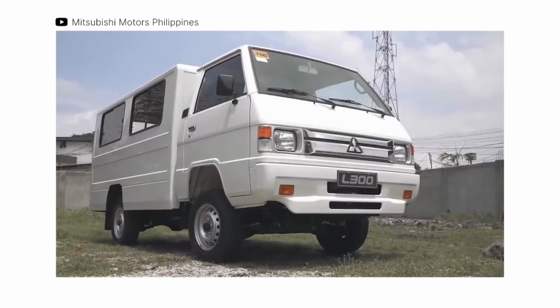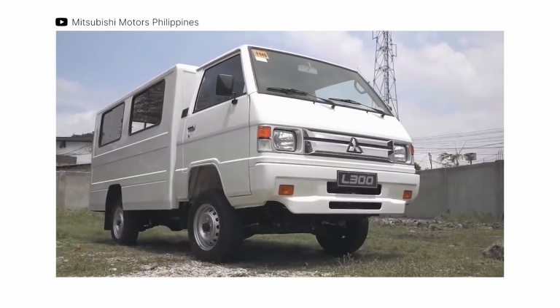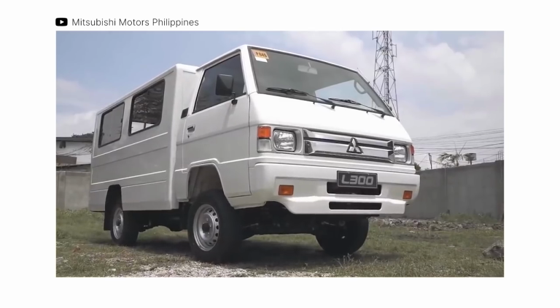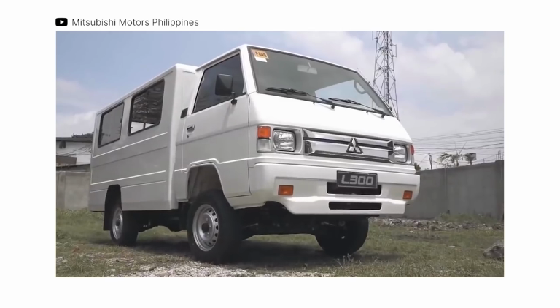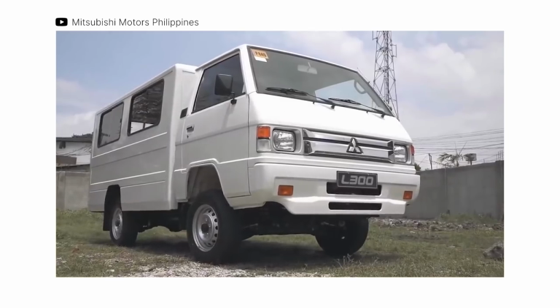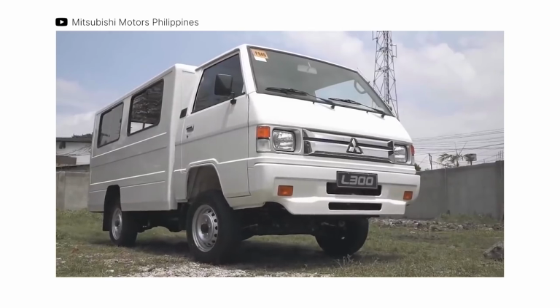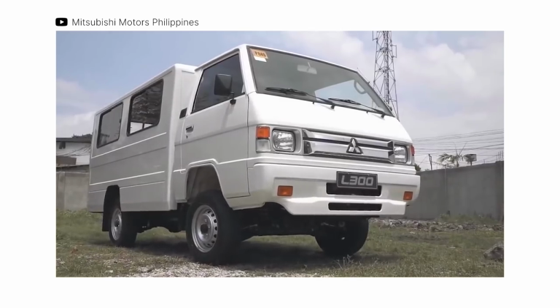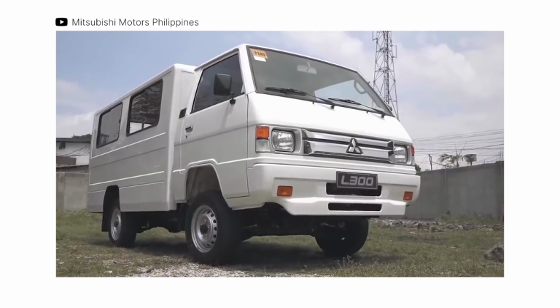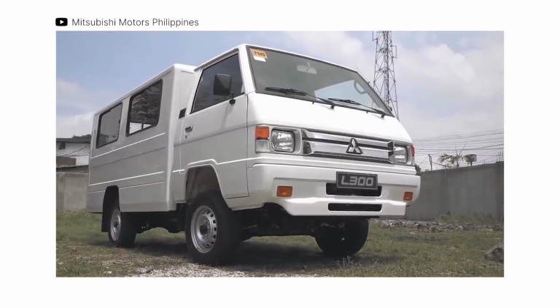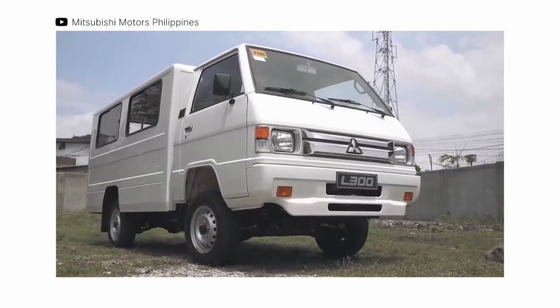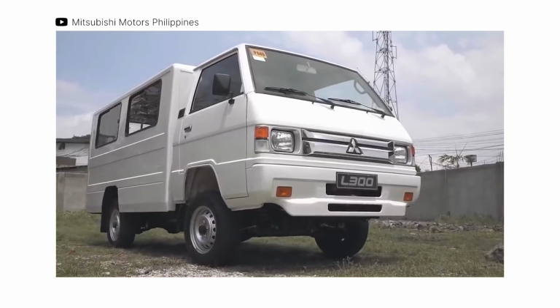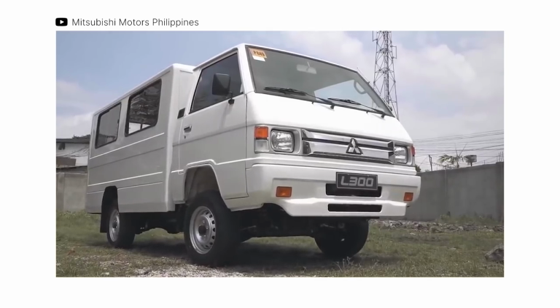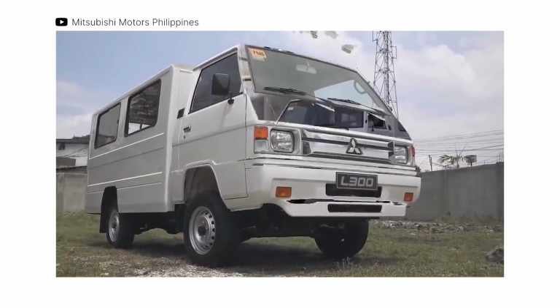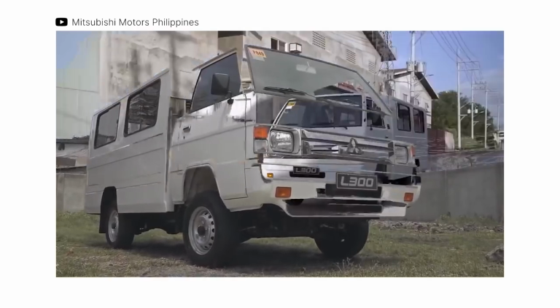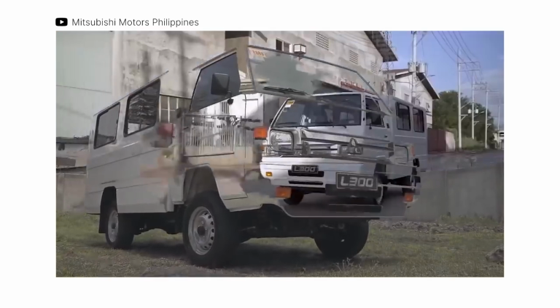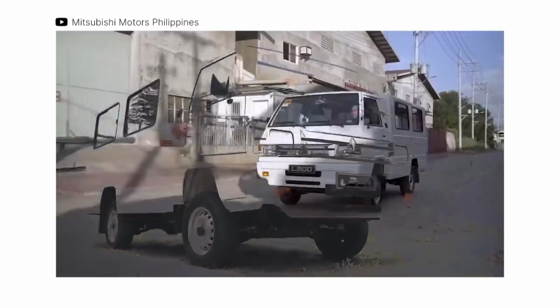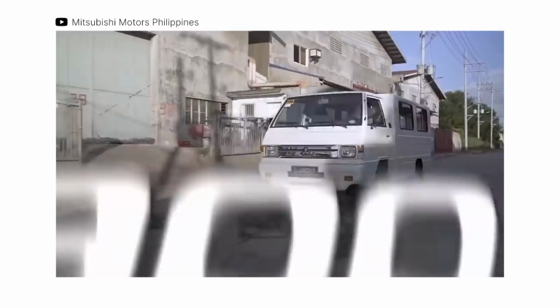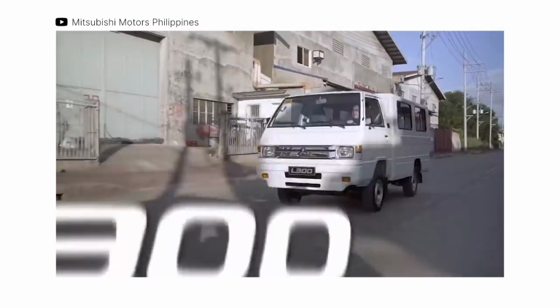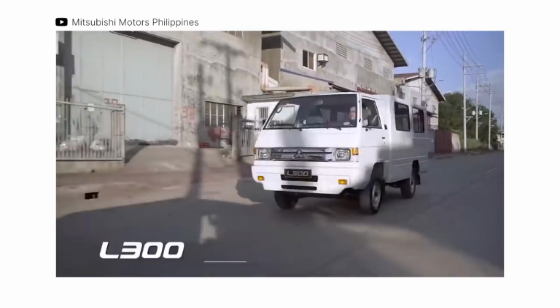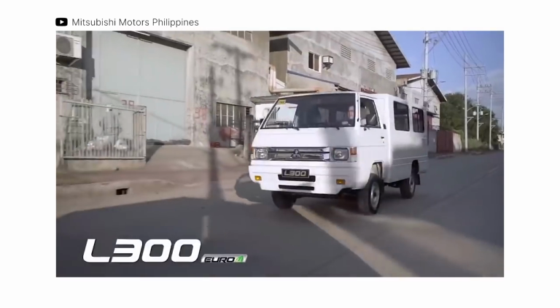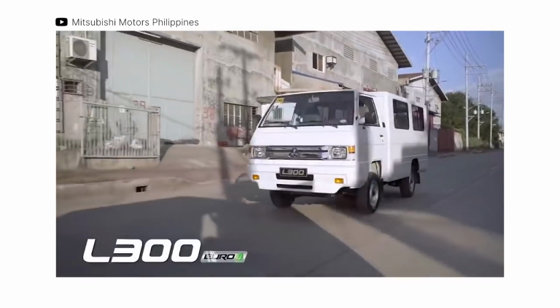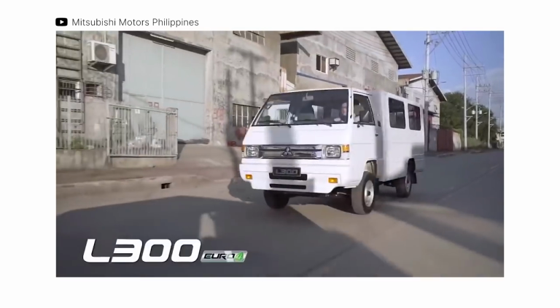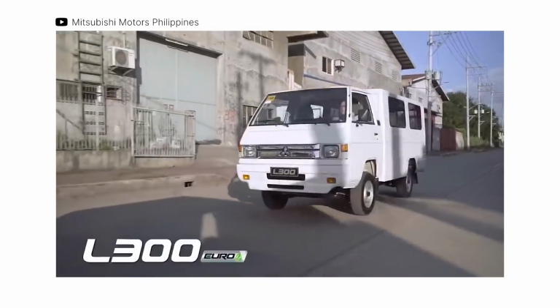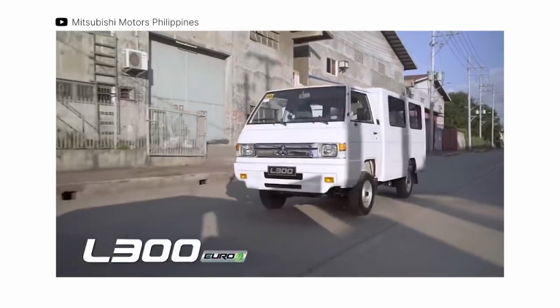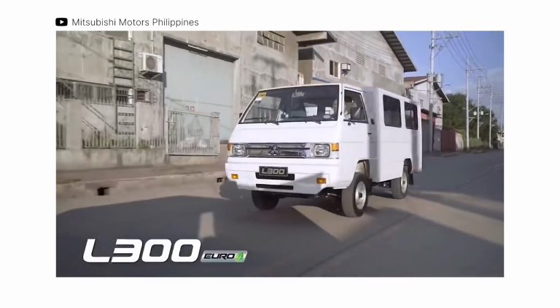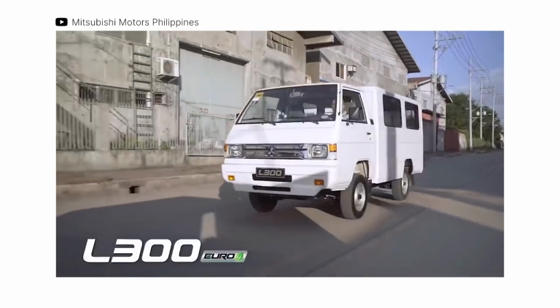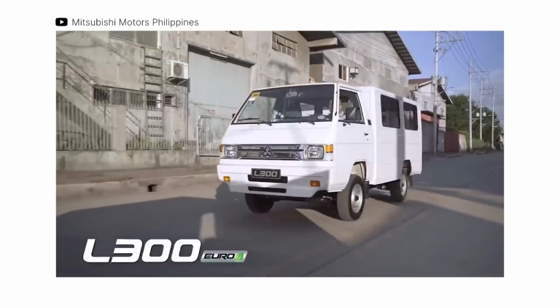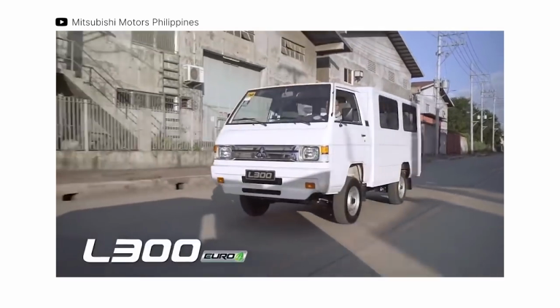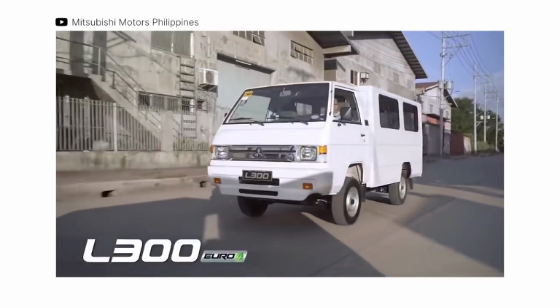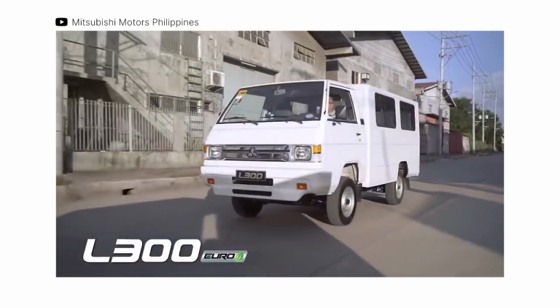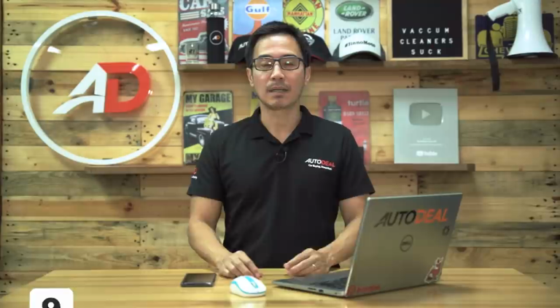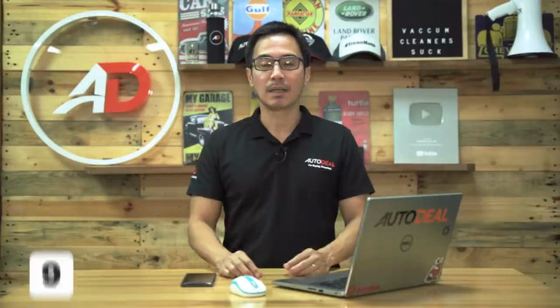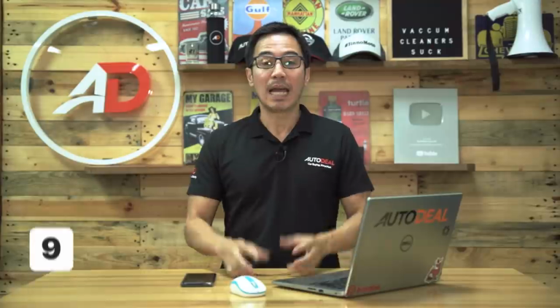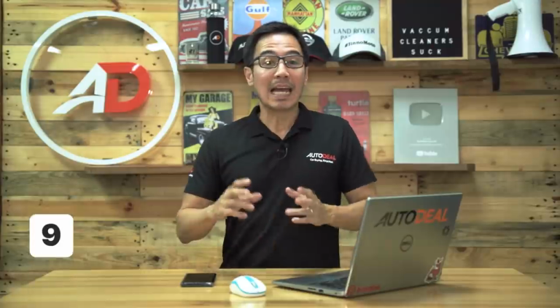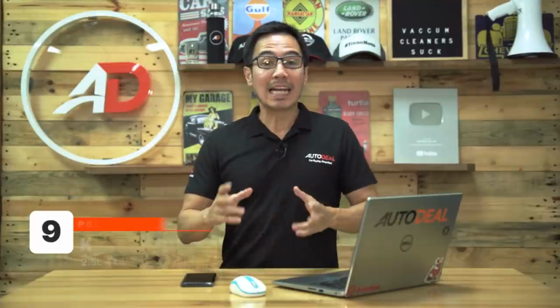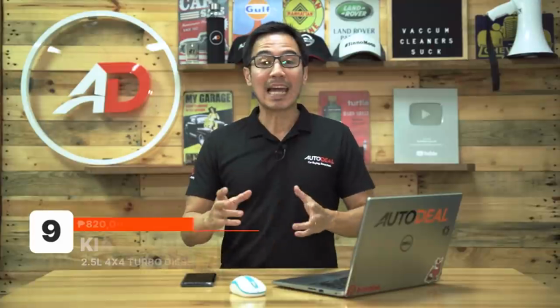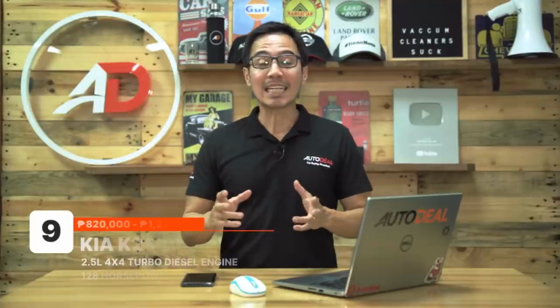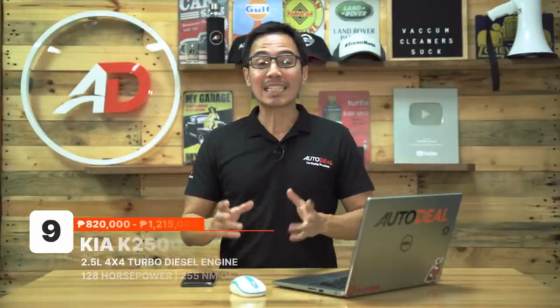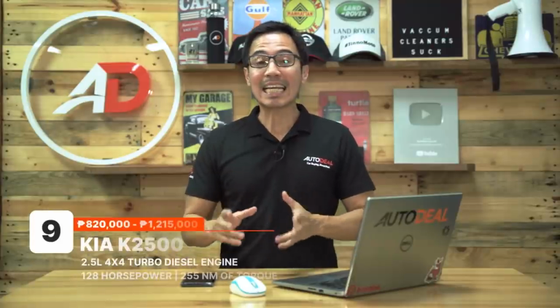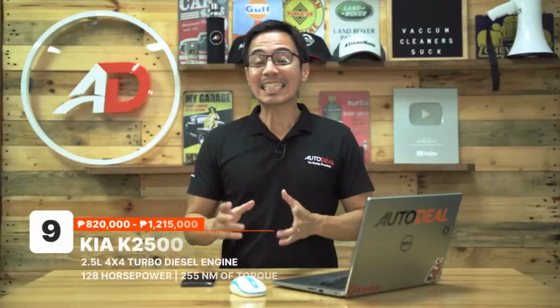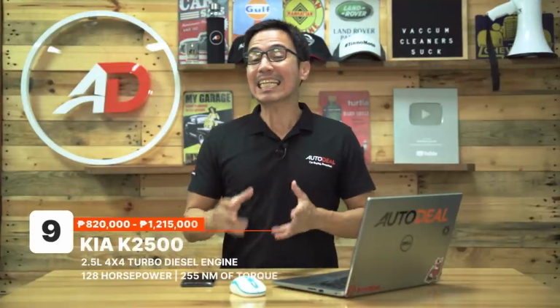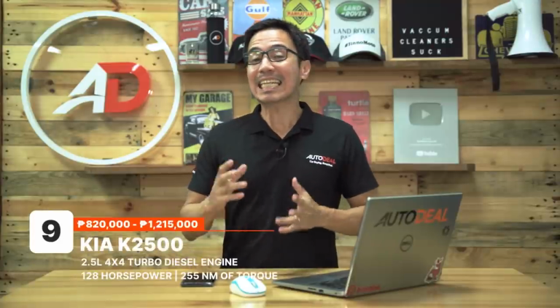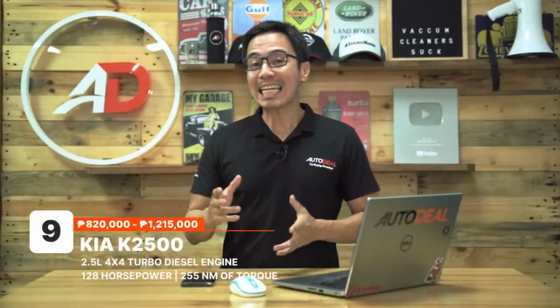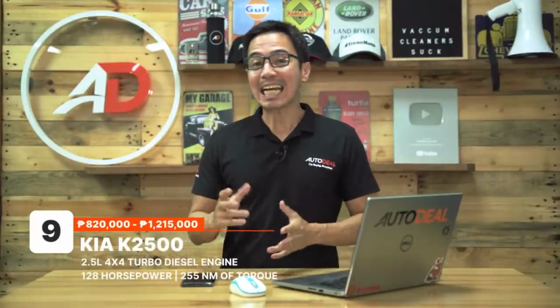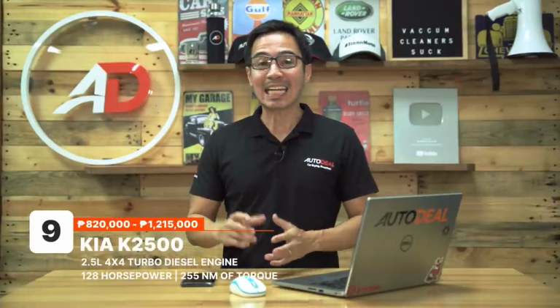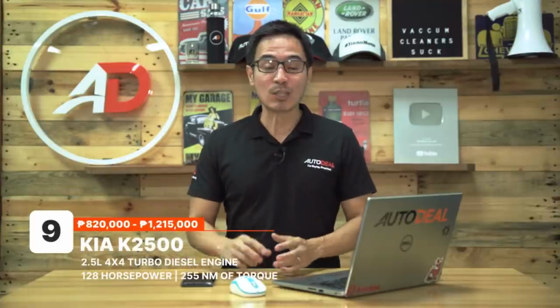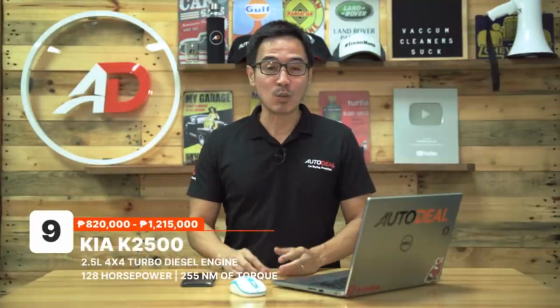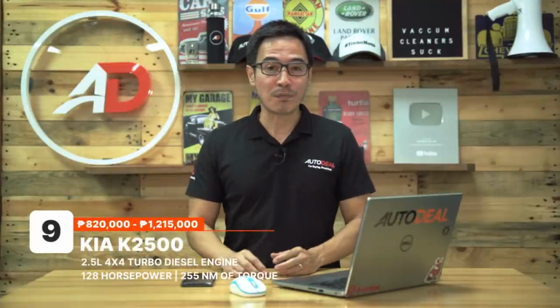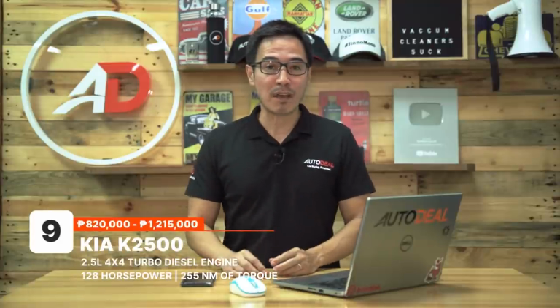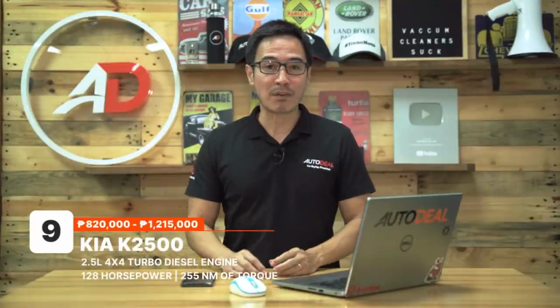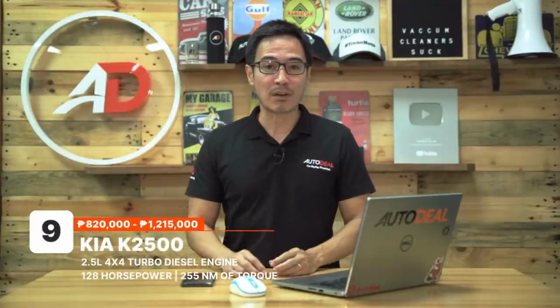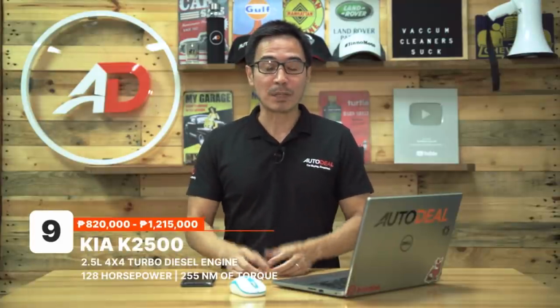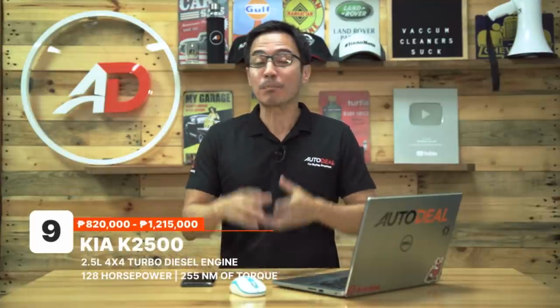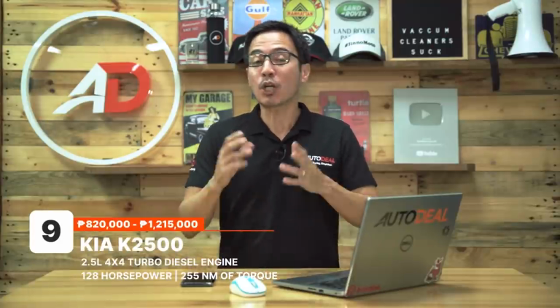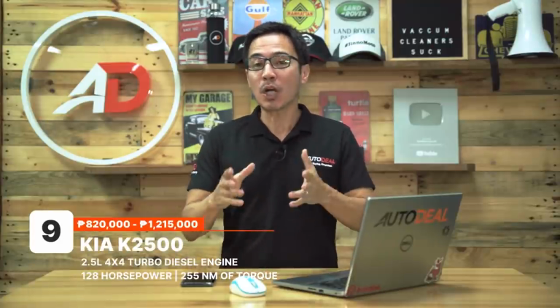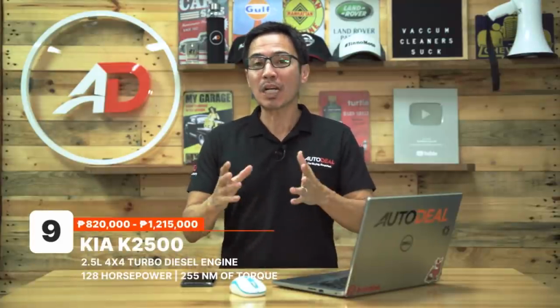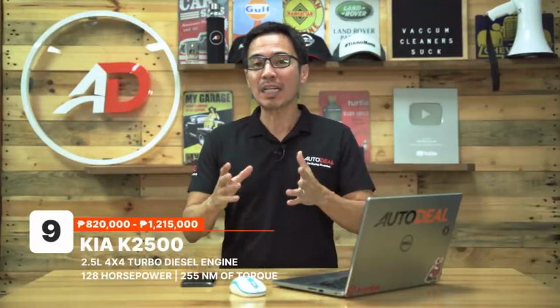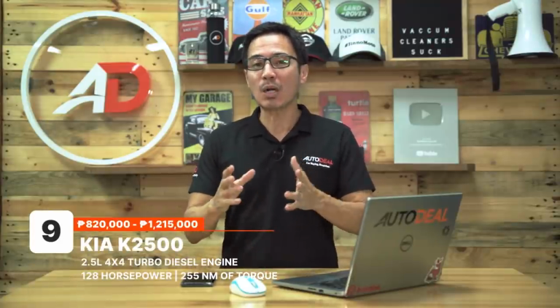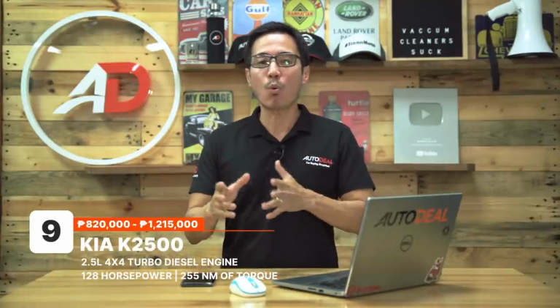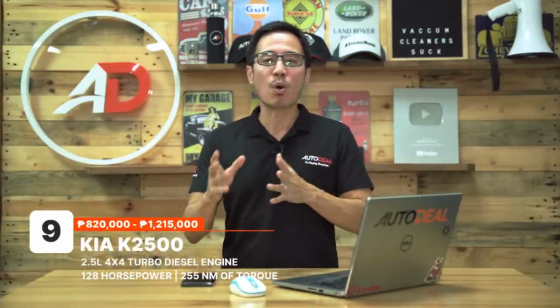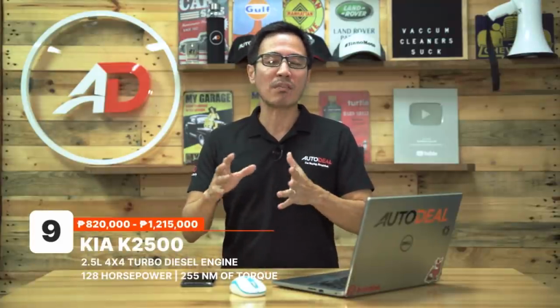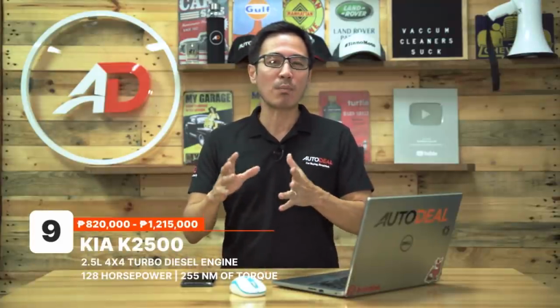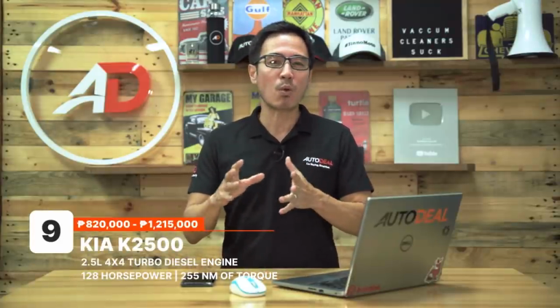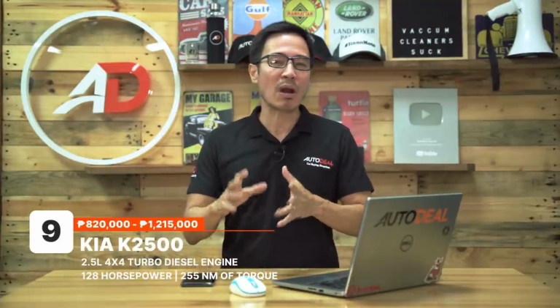The L300 can be had for anywhere between 800,000 Philippine Pesos all the way to just under 1 million Philippine Pesos.